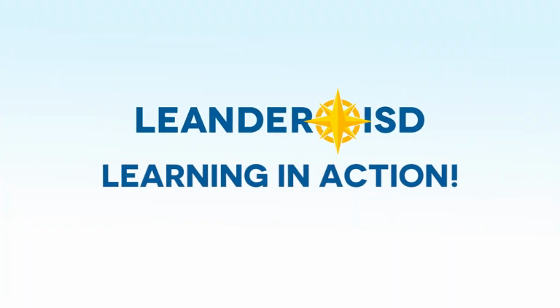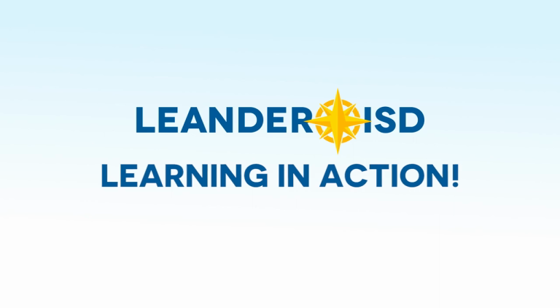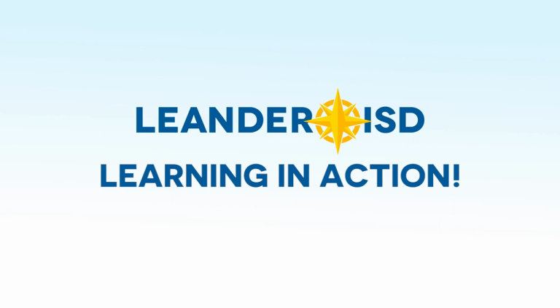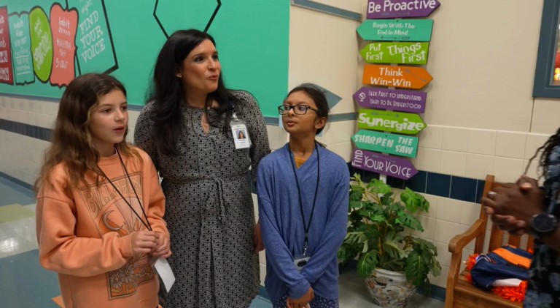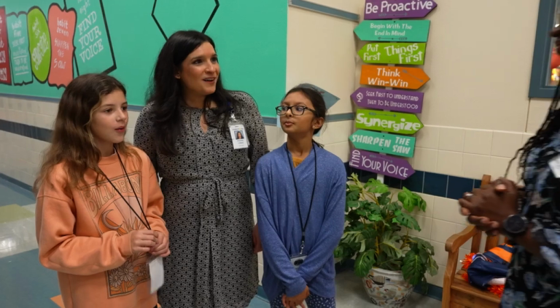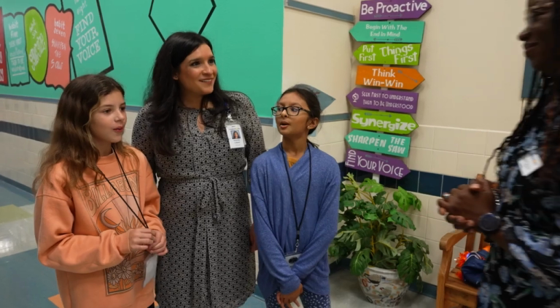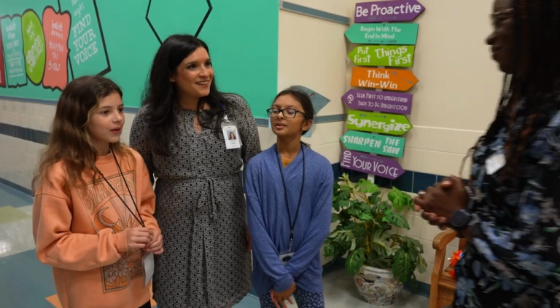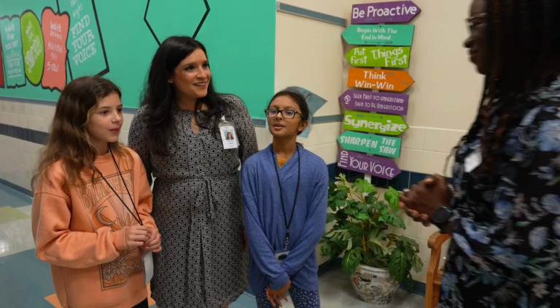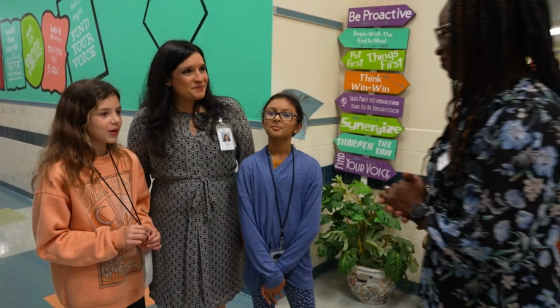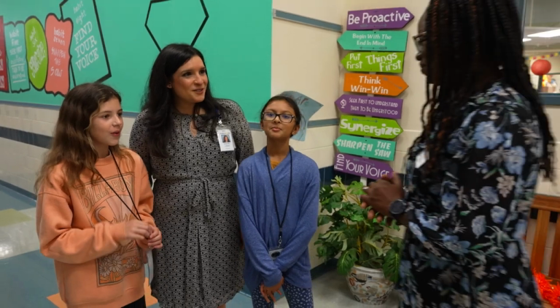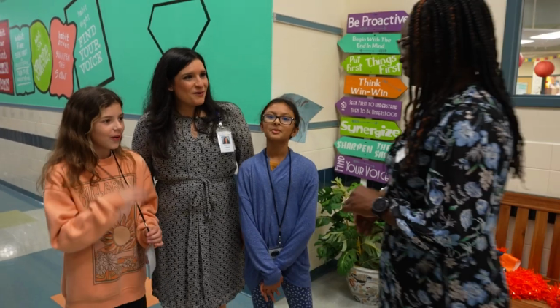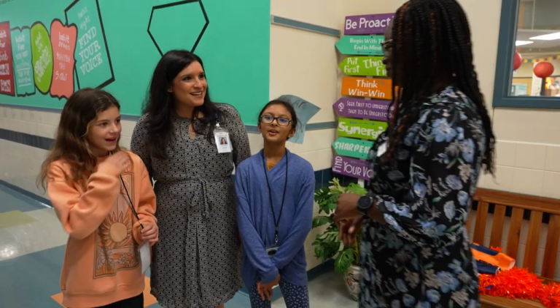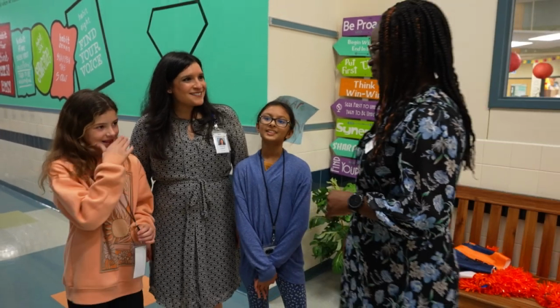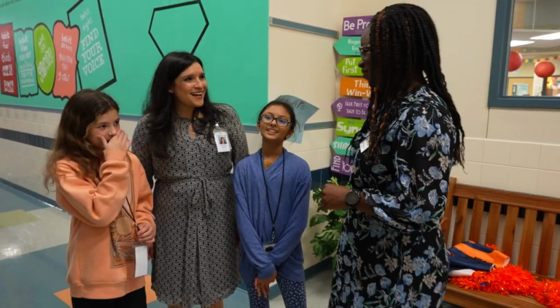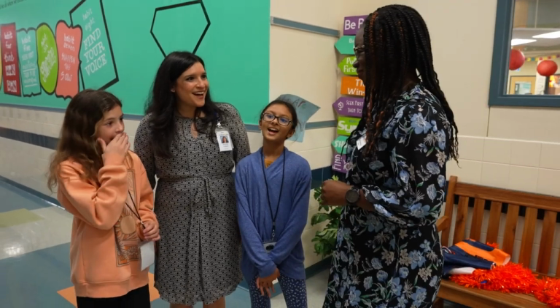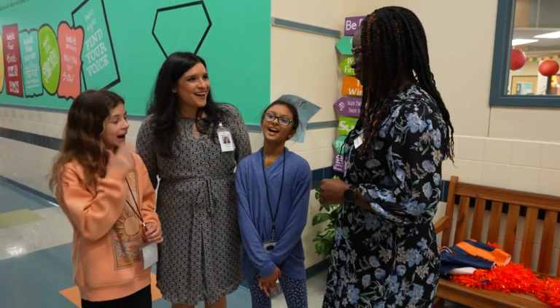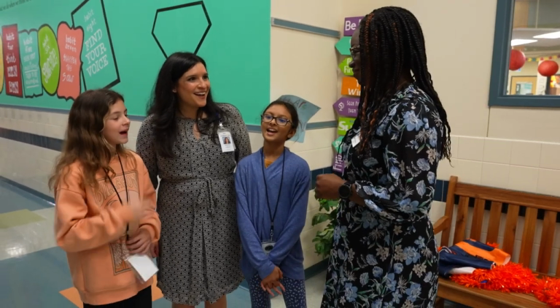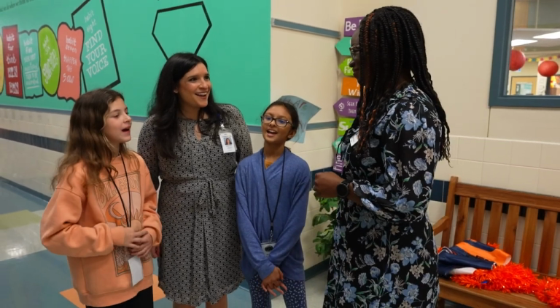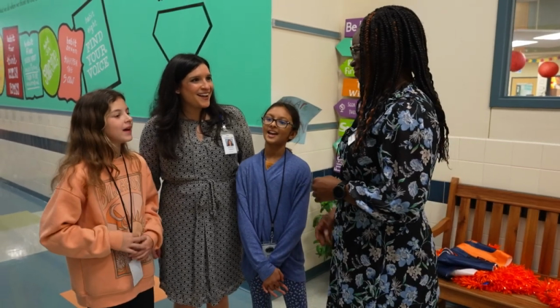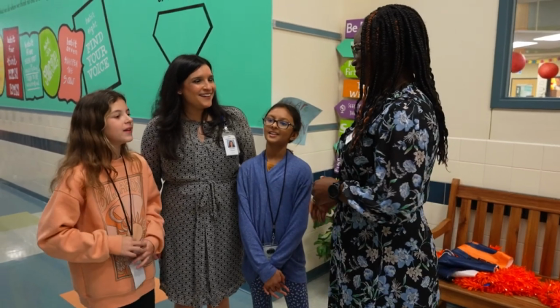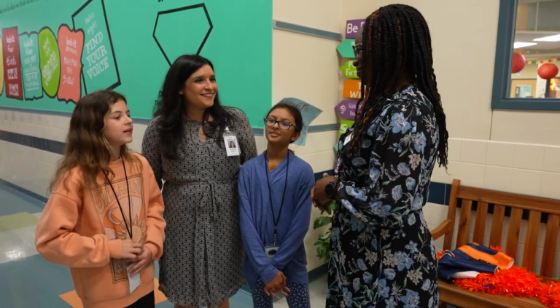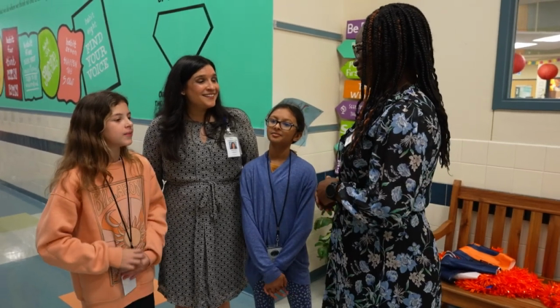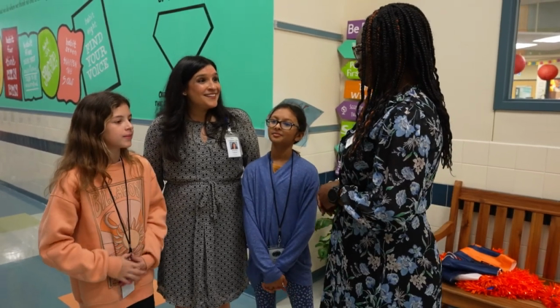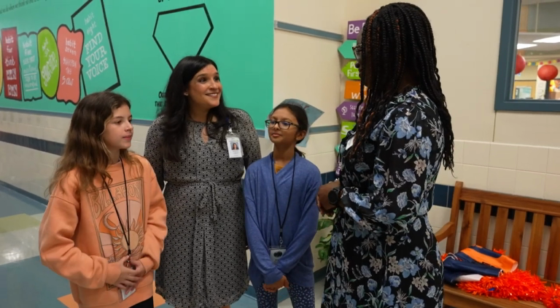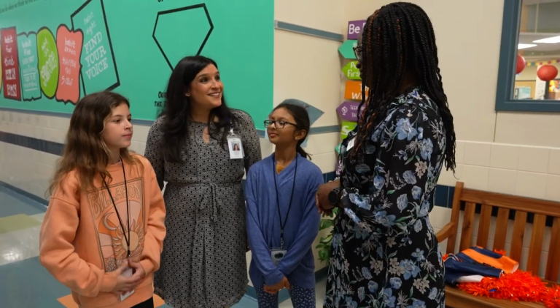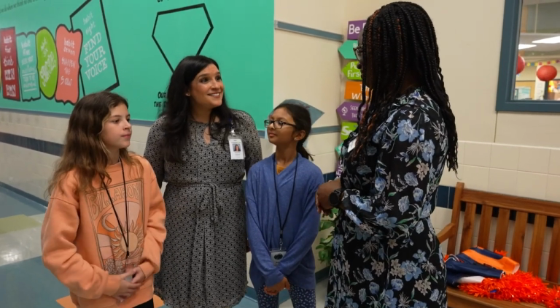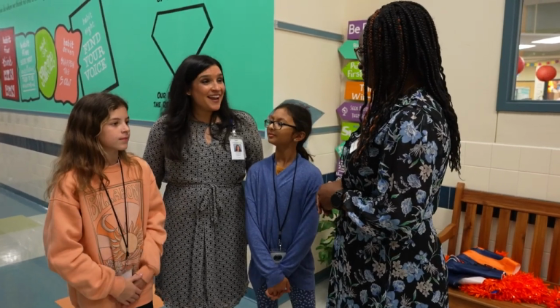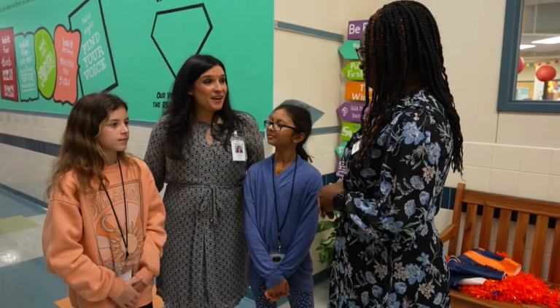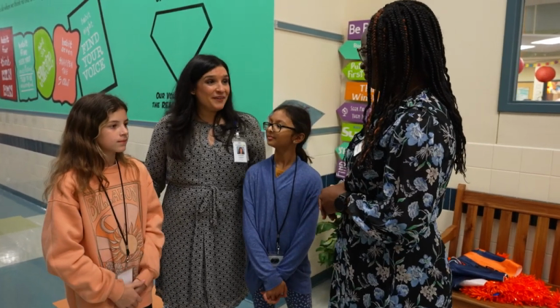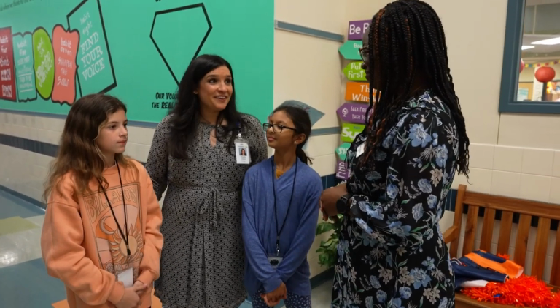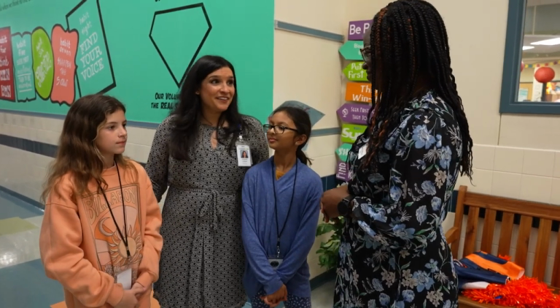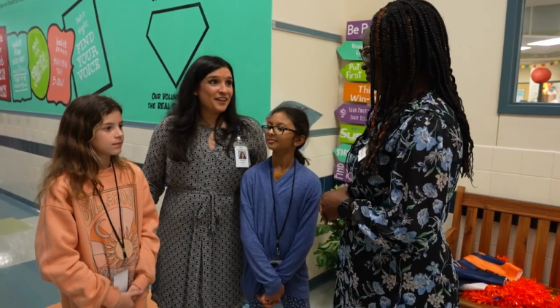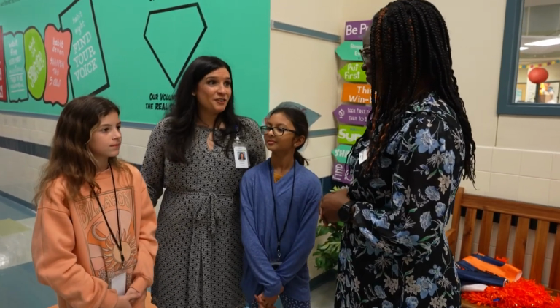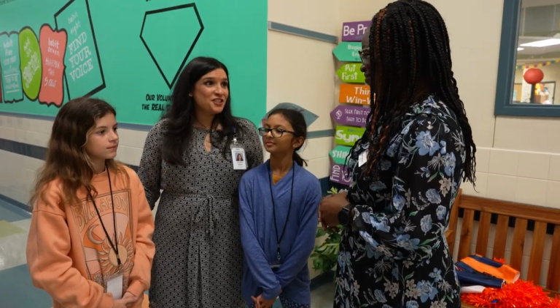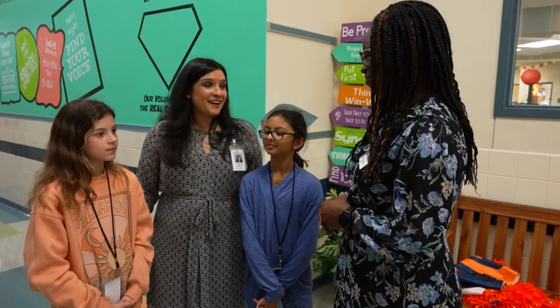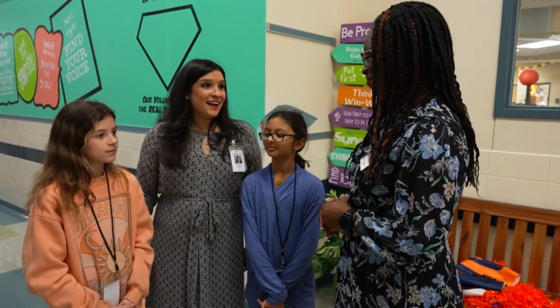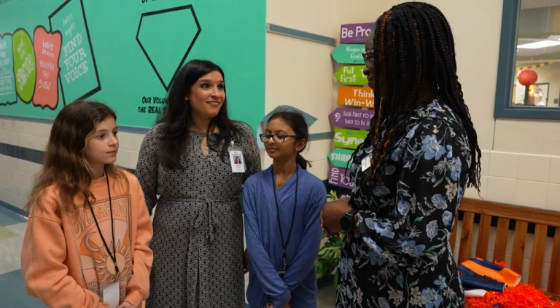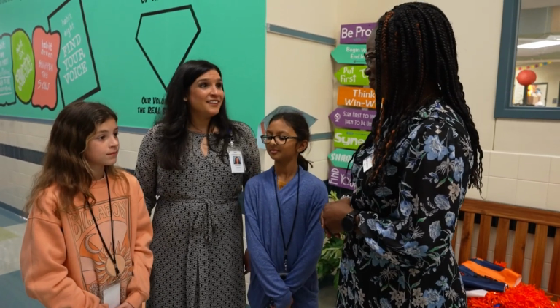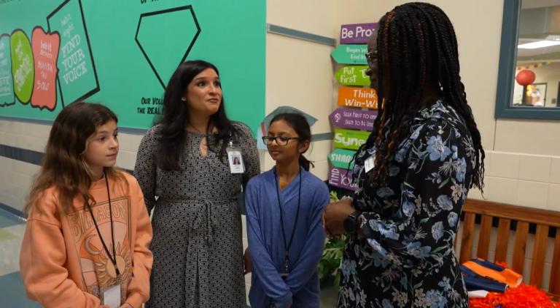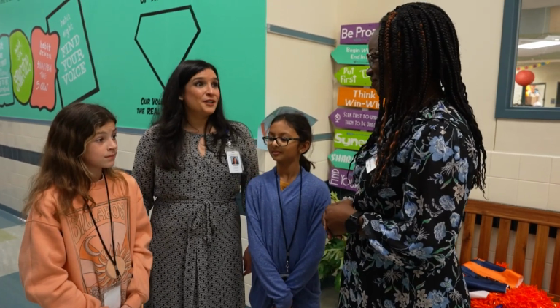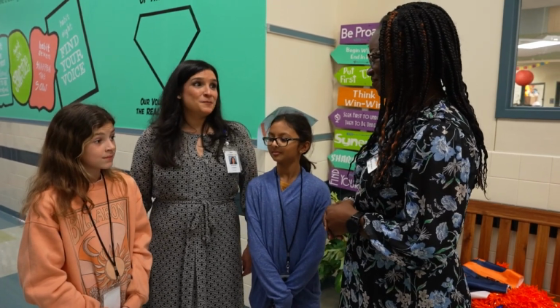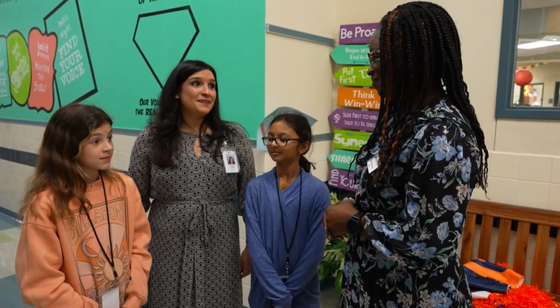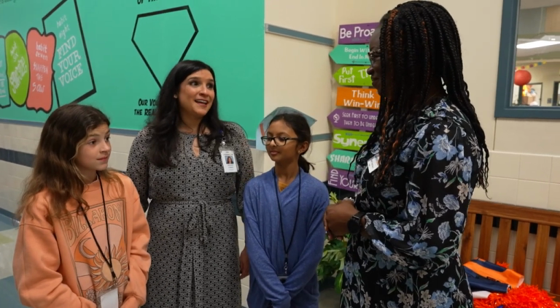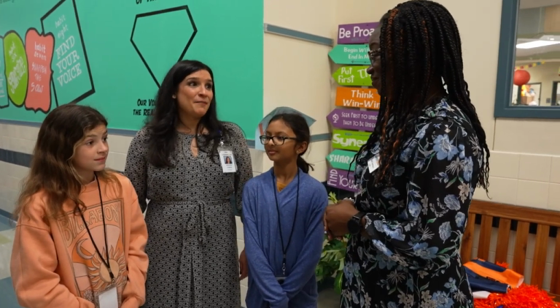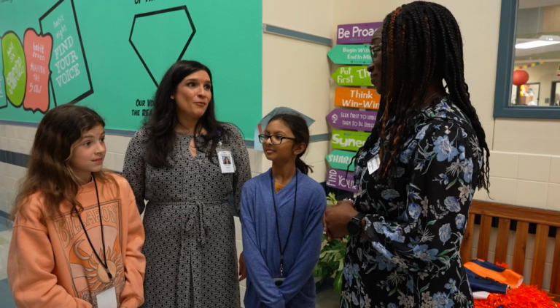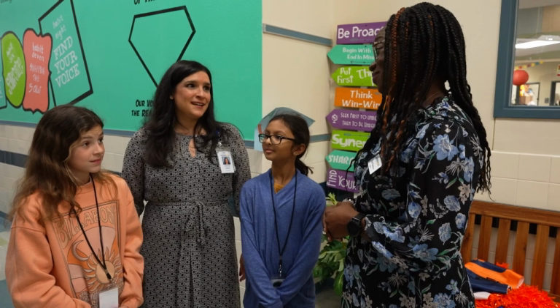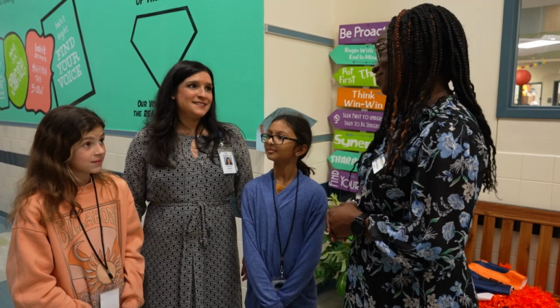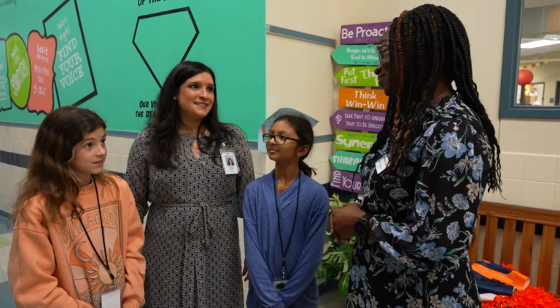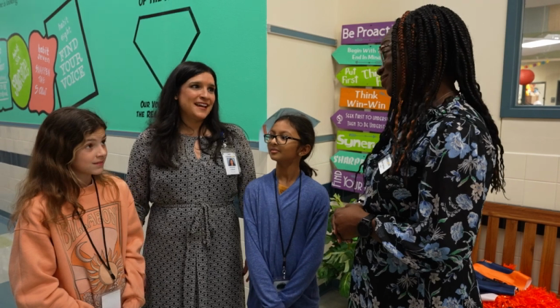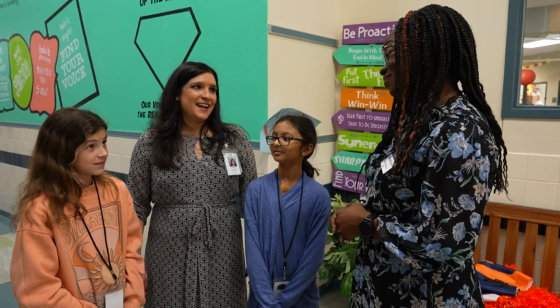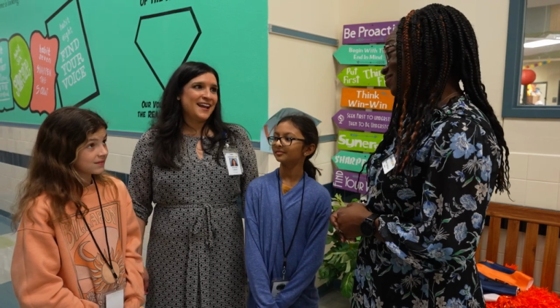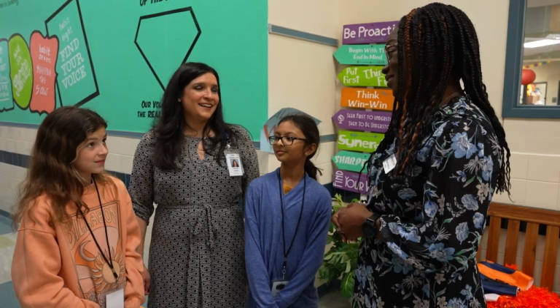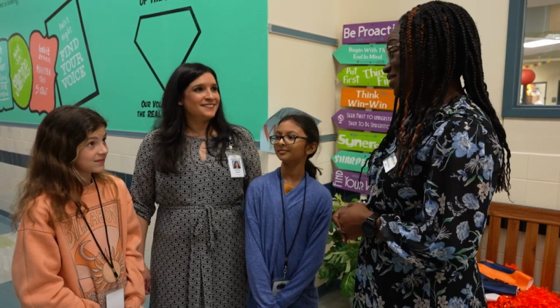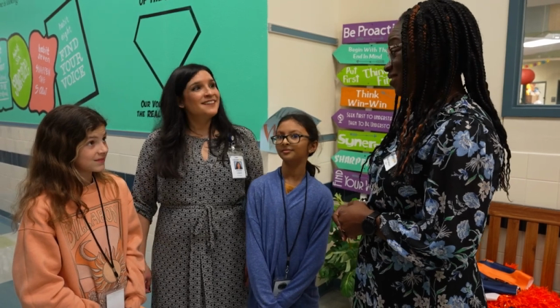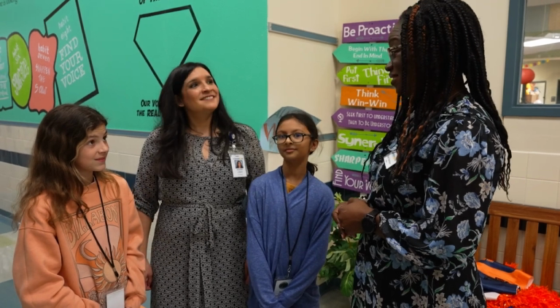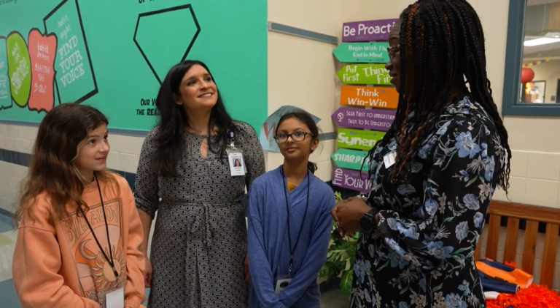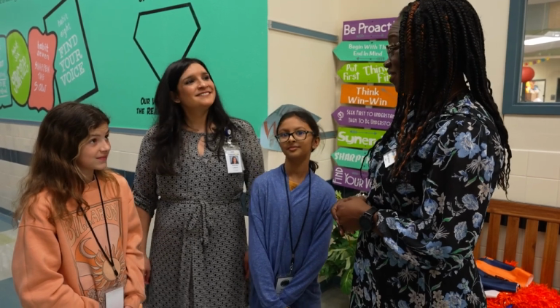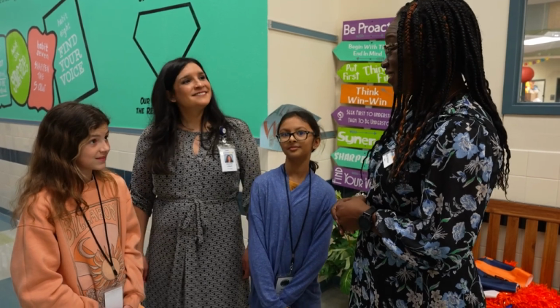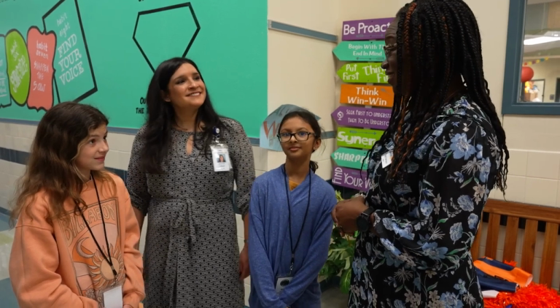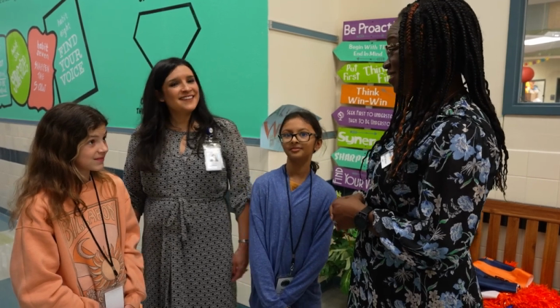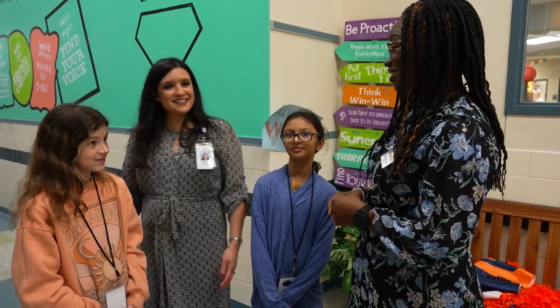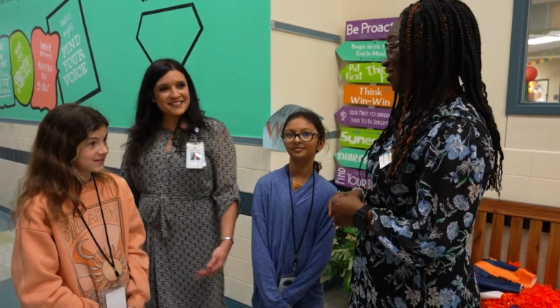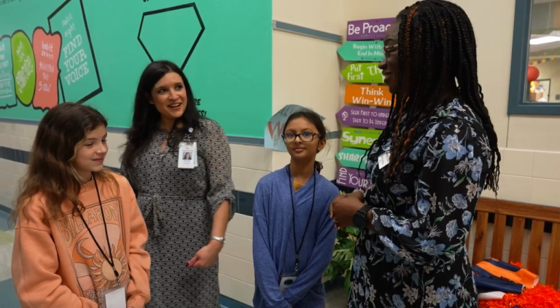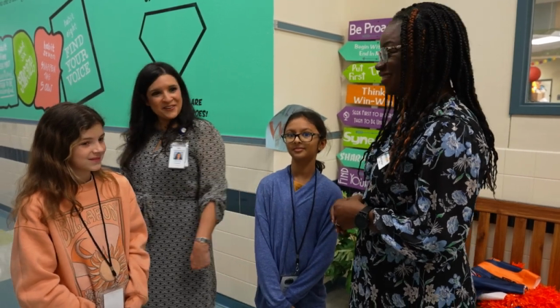Welcome to Westside! Today we are going to go check out Enrichment Lab Wednesday. Let's go!